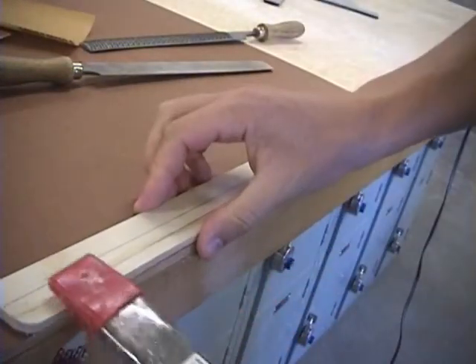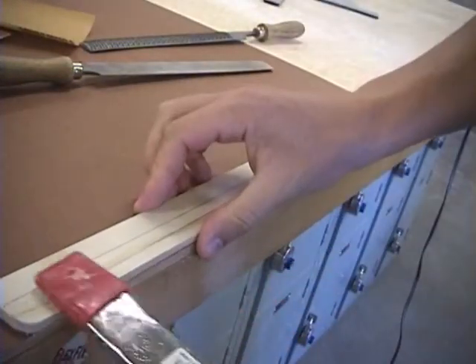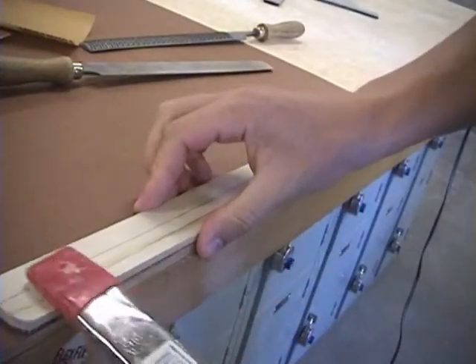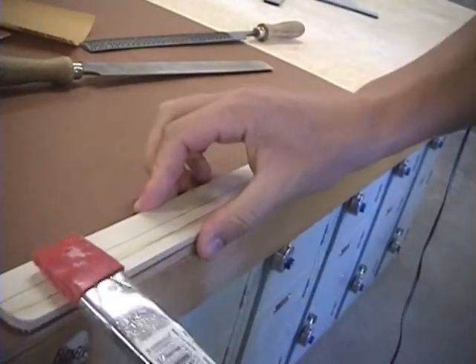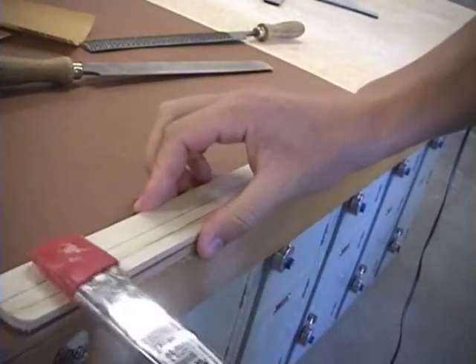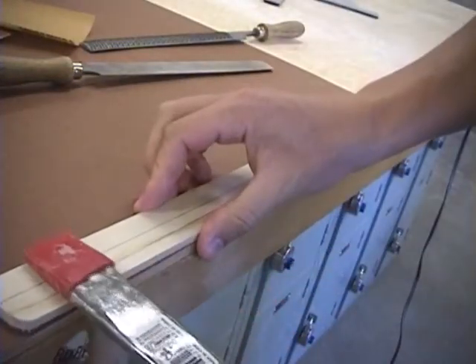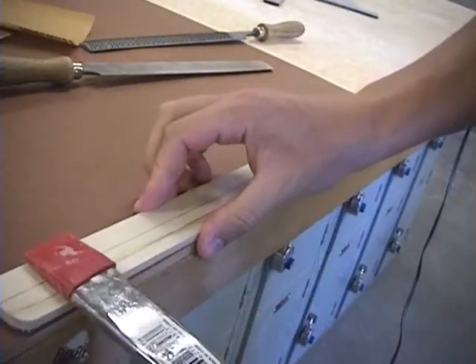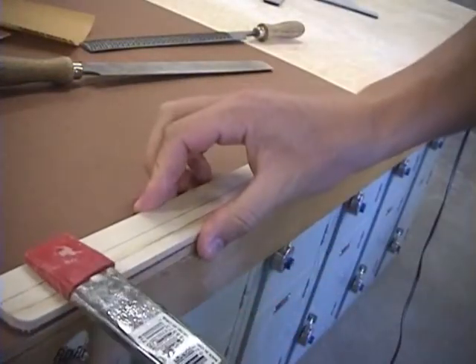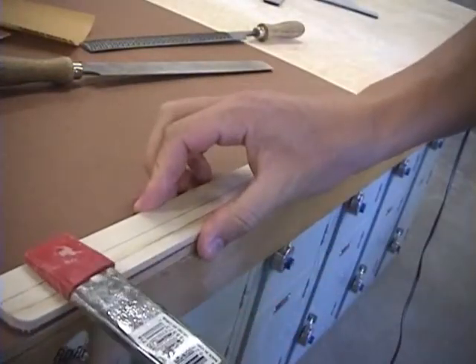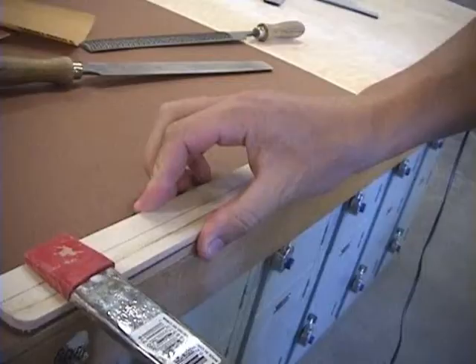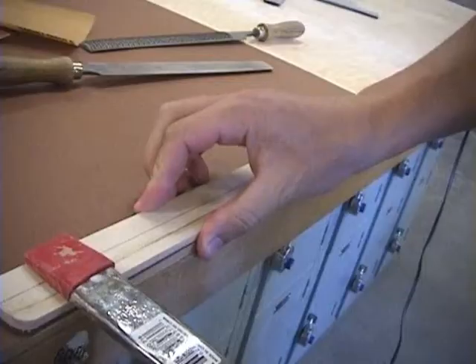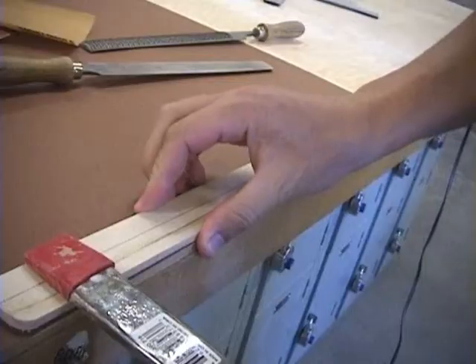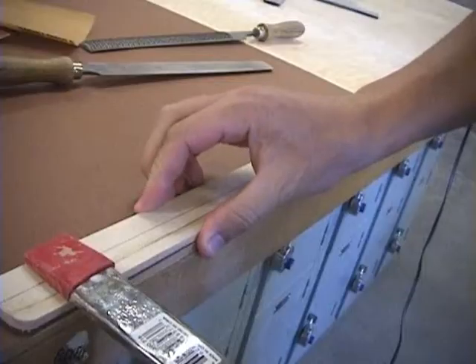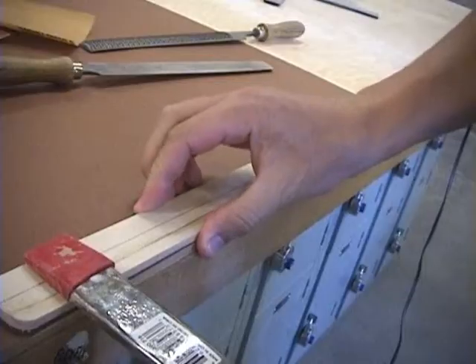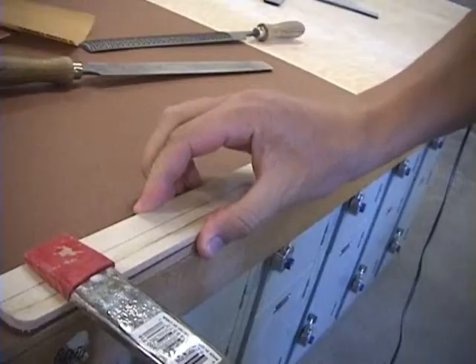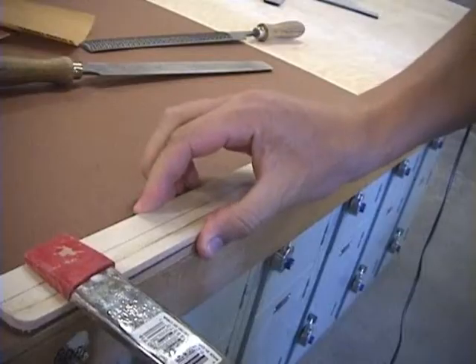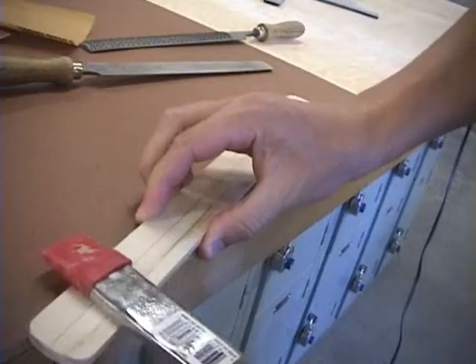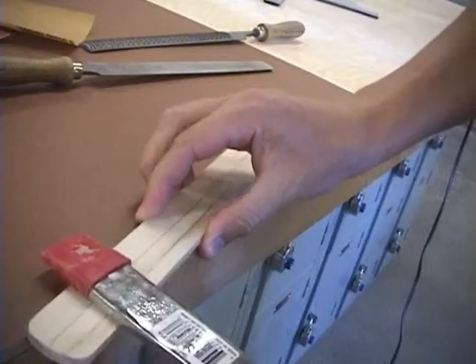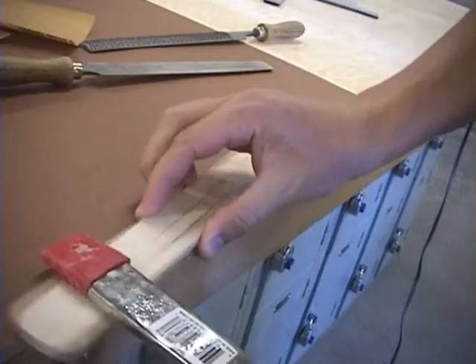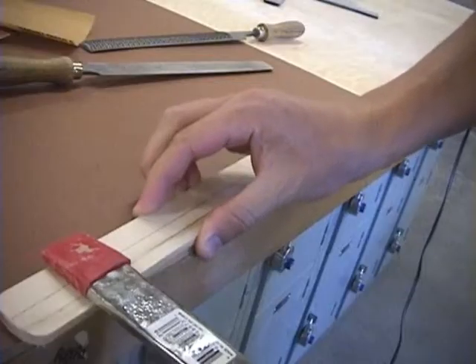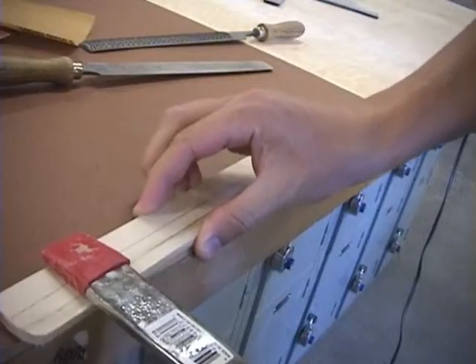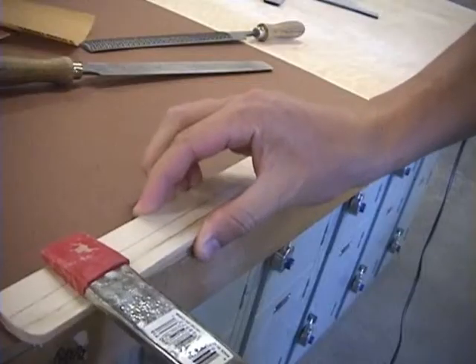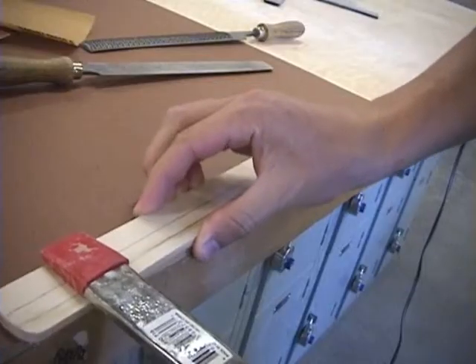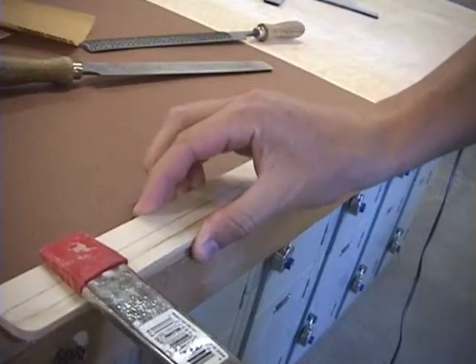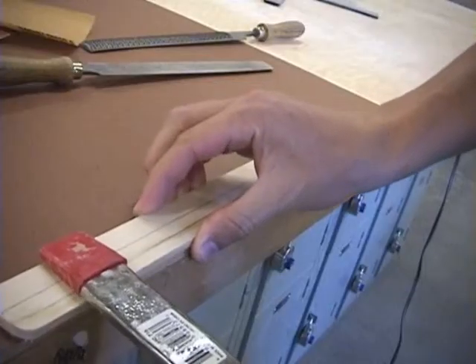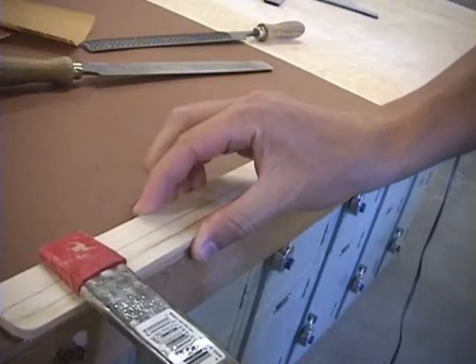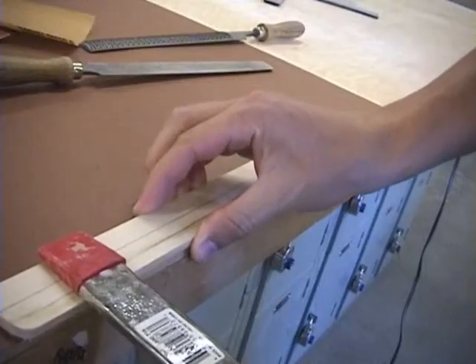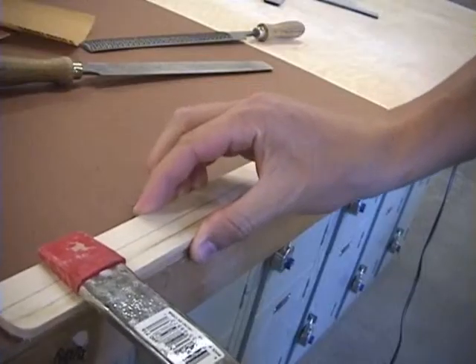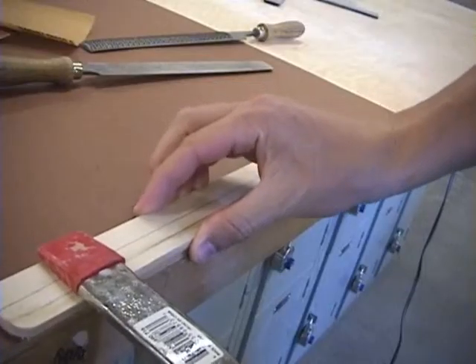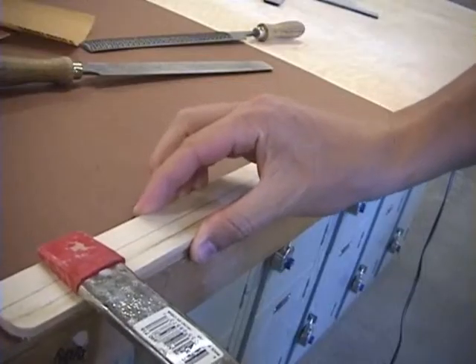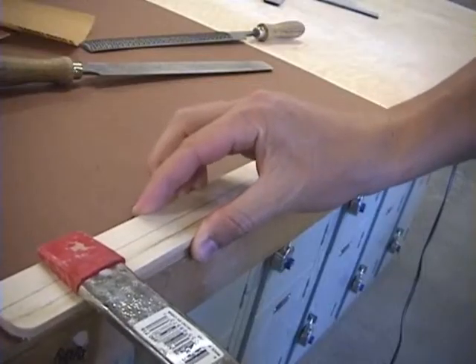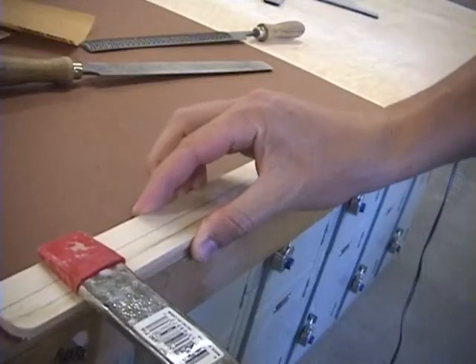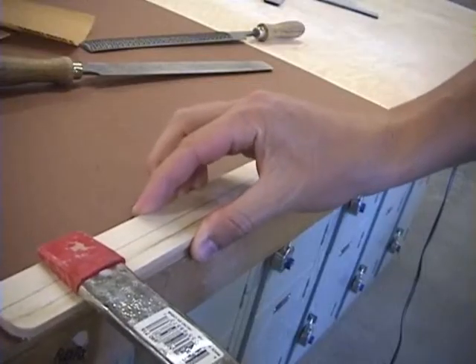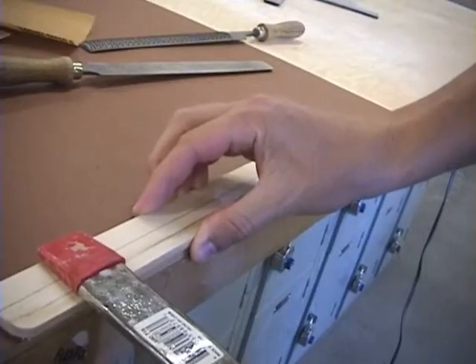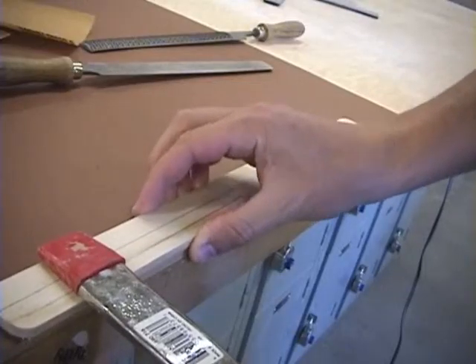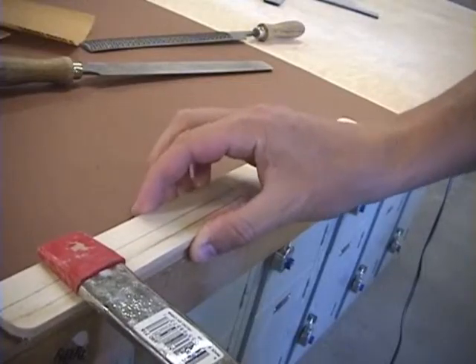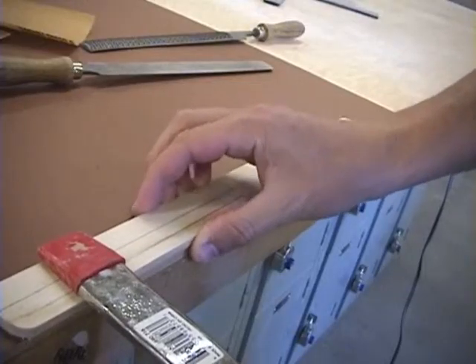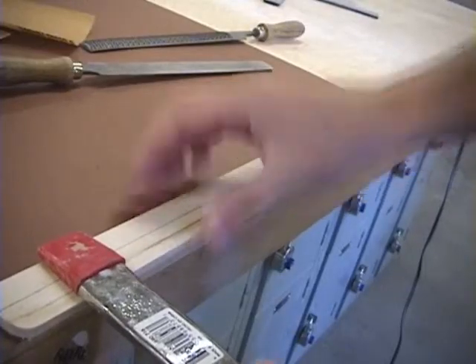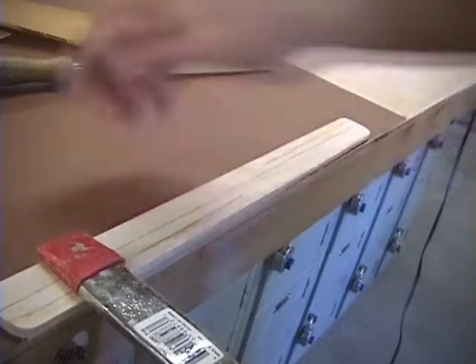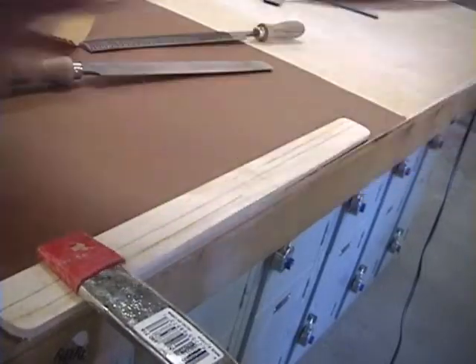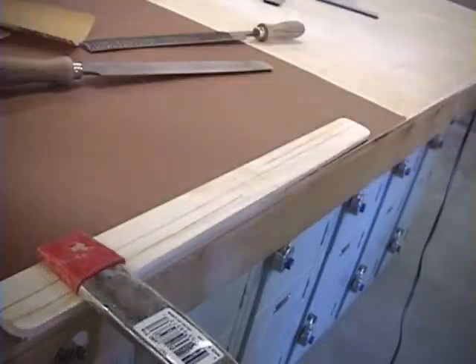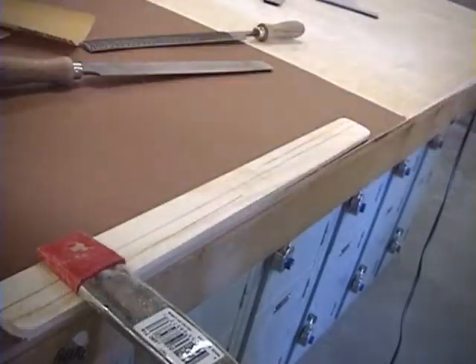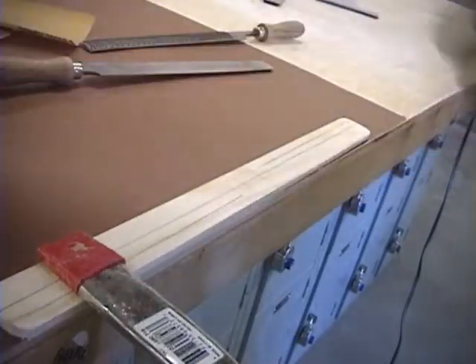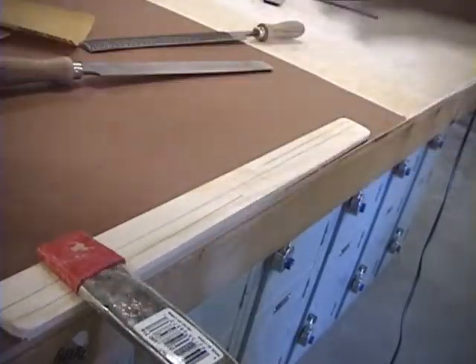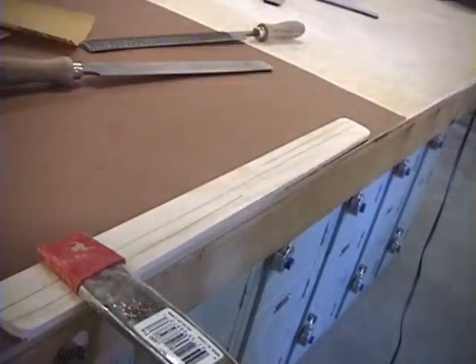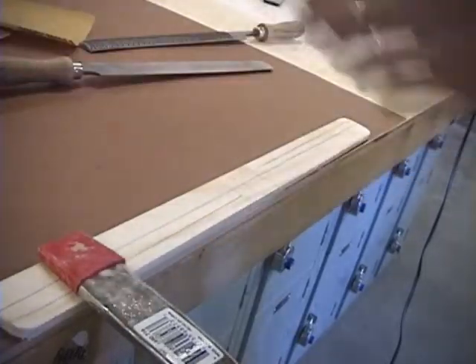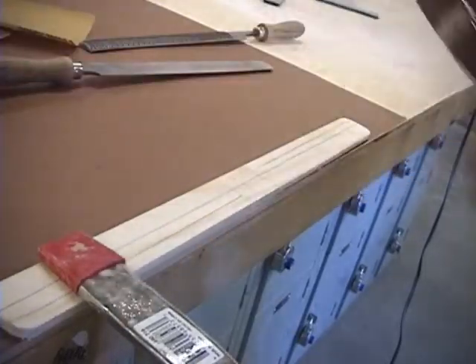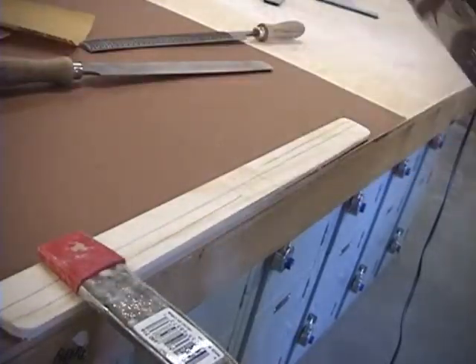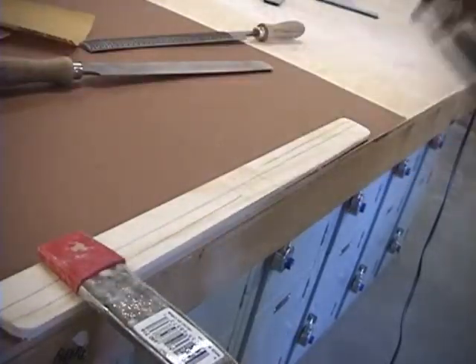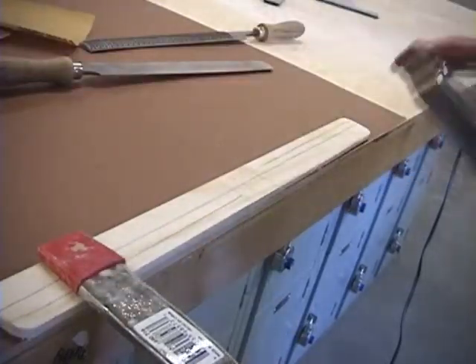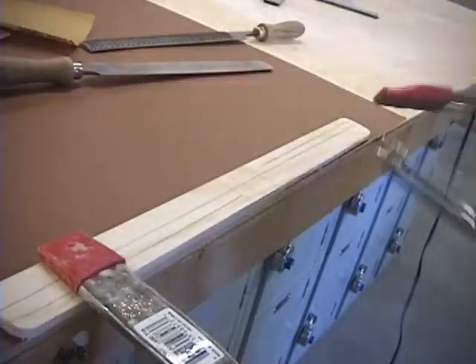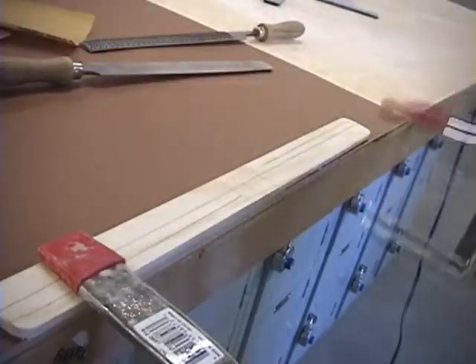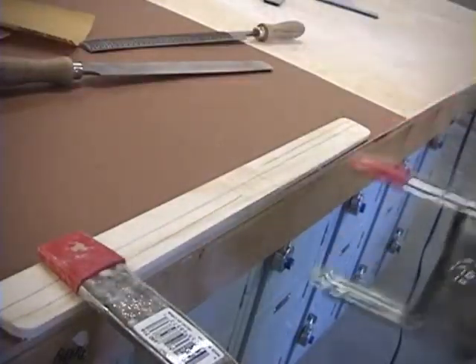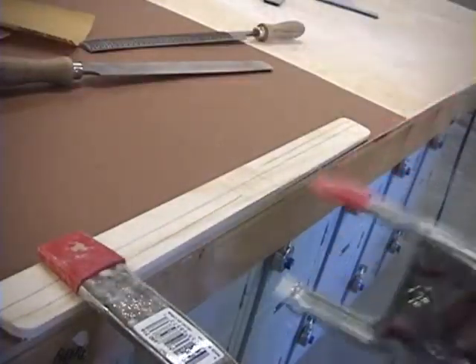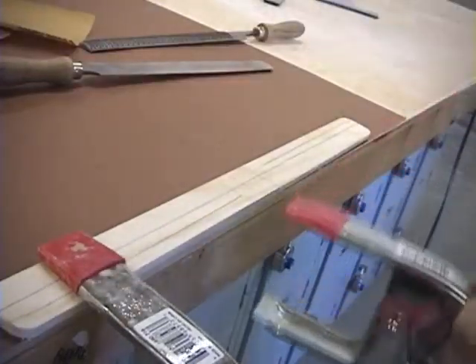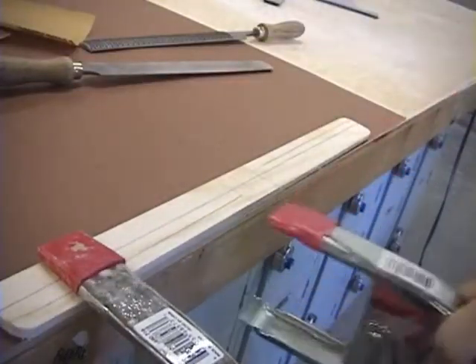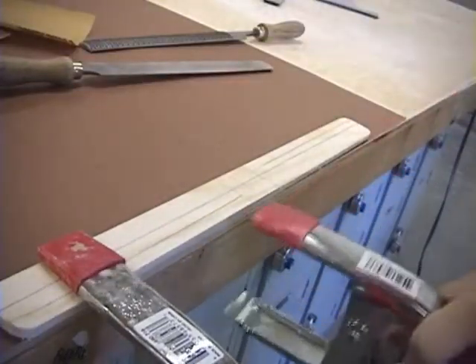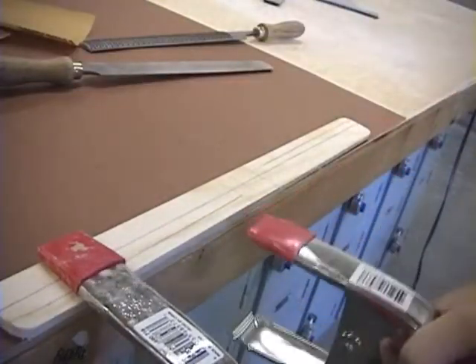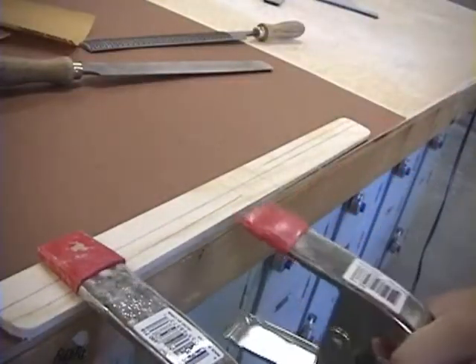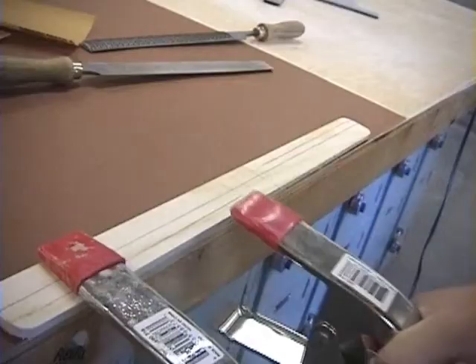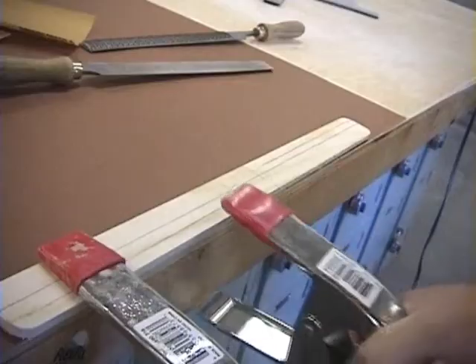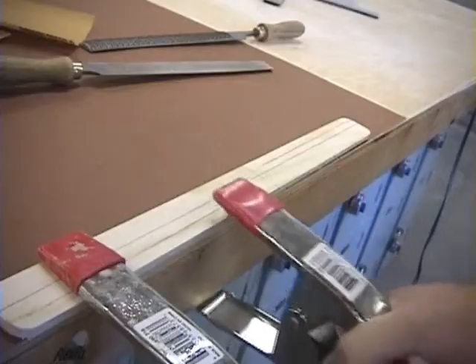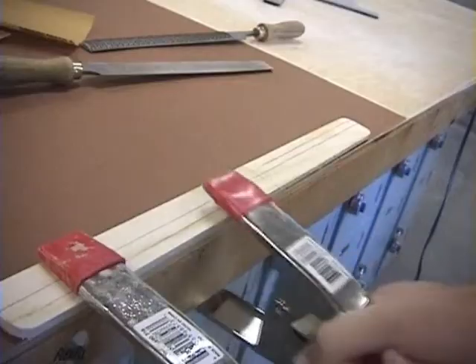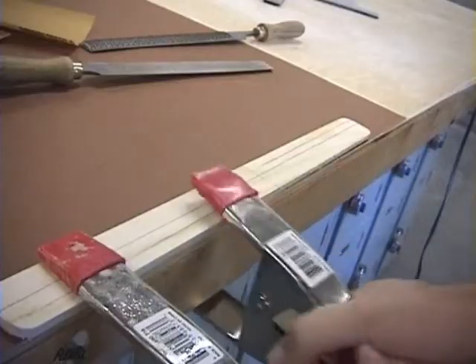To start out, you want to clamp the boomerang to the table — right on the edge of the table — so that you're not going to file the actual table itself.